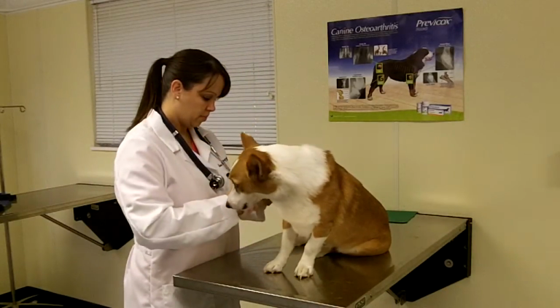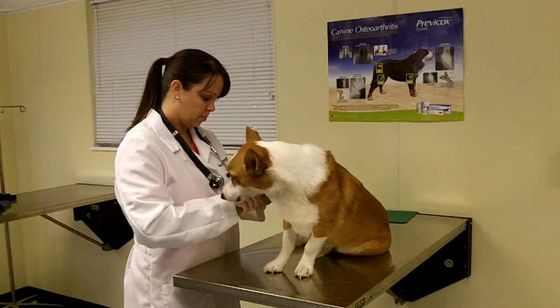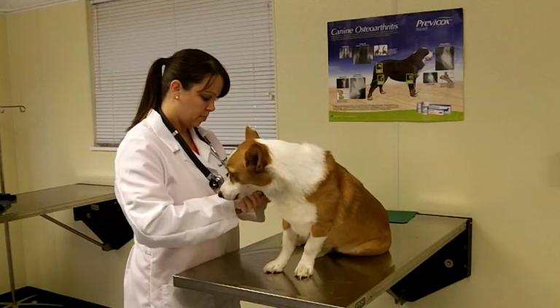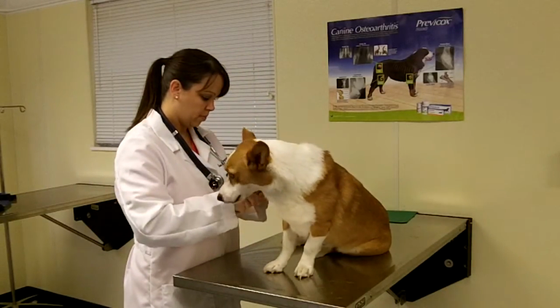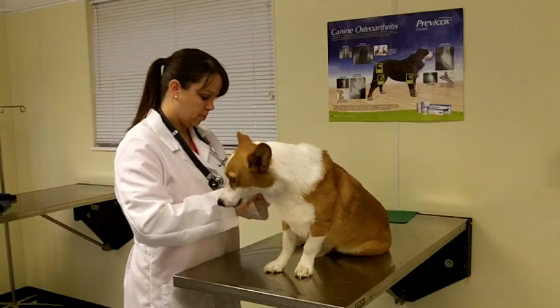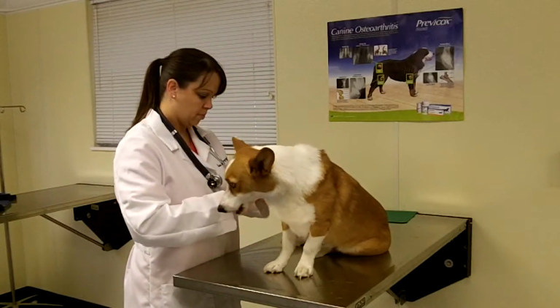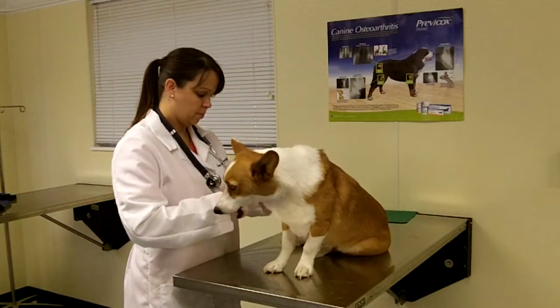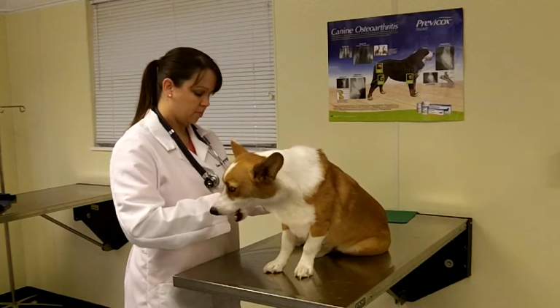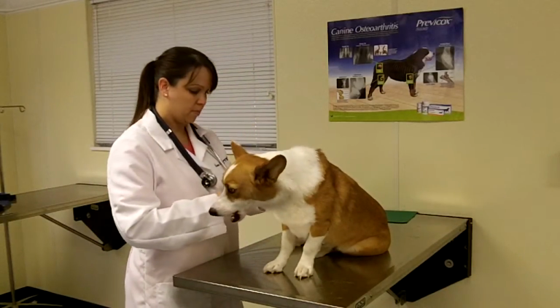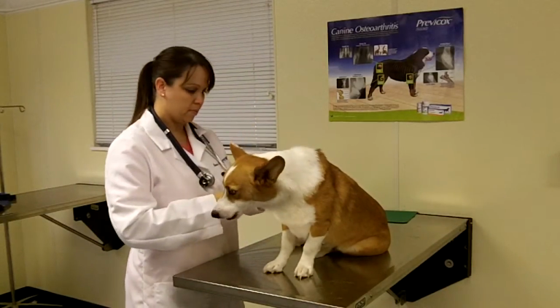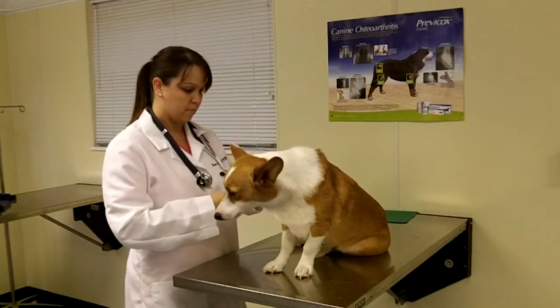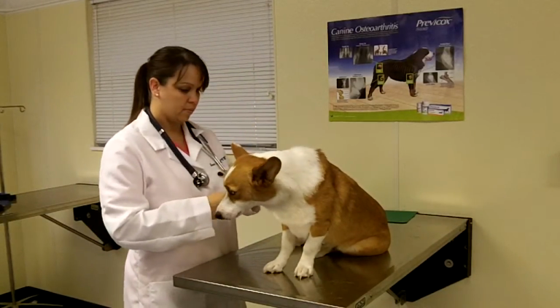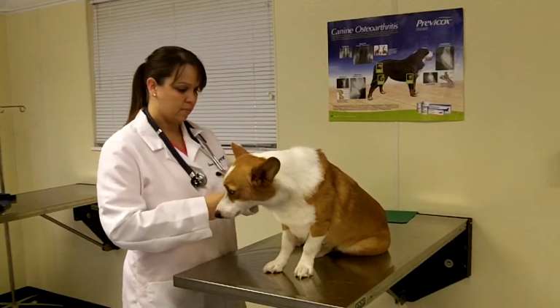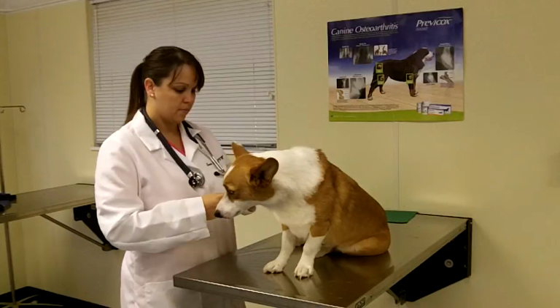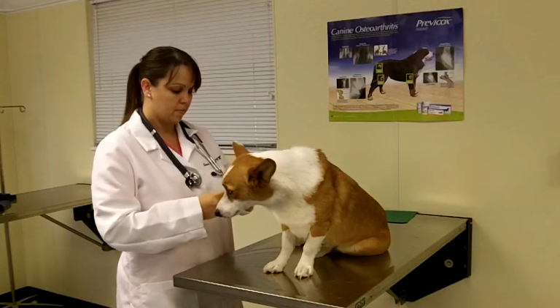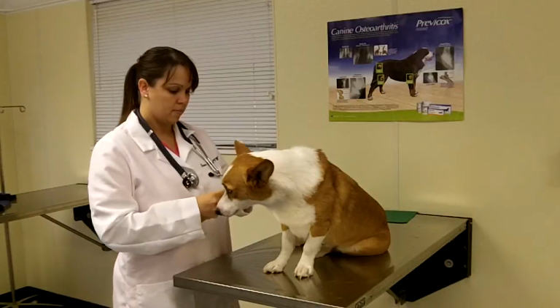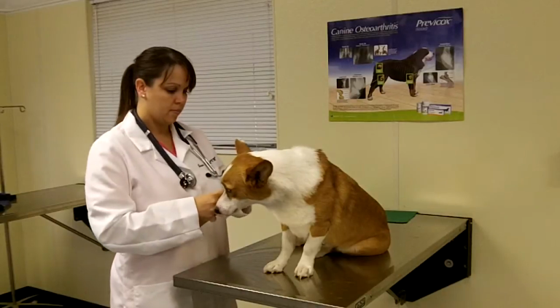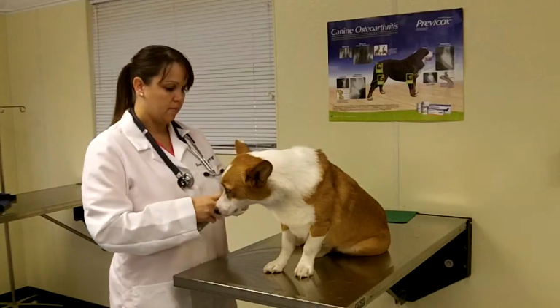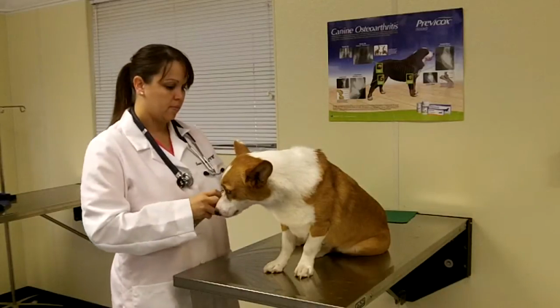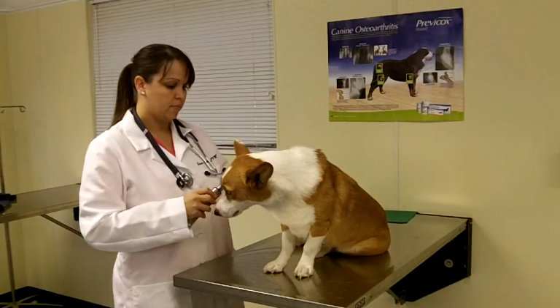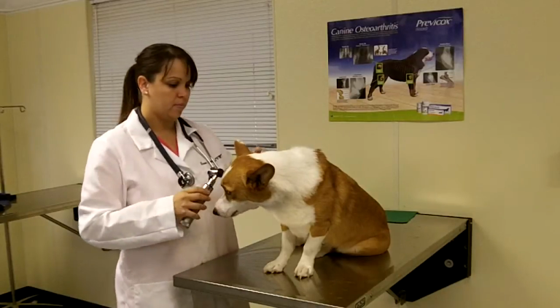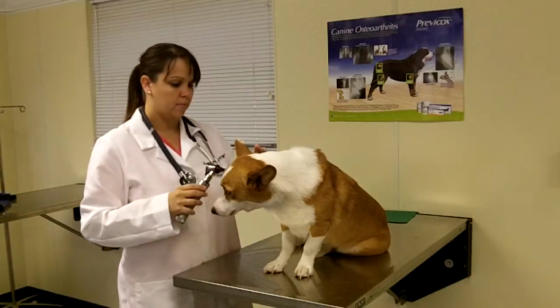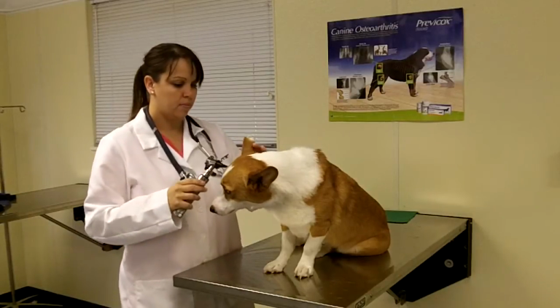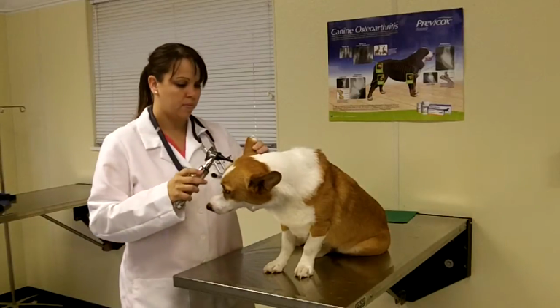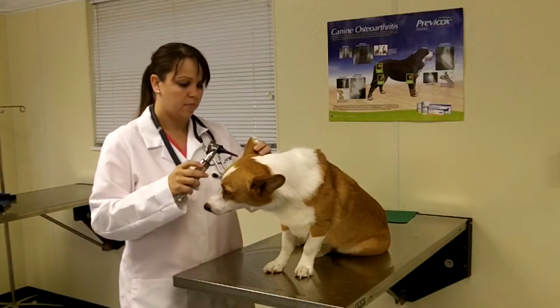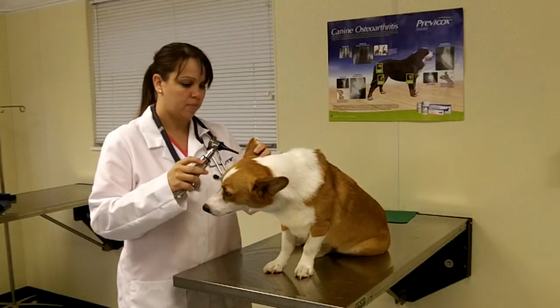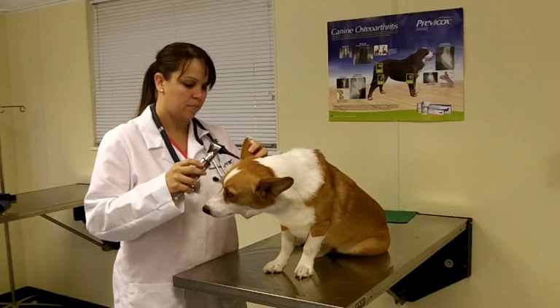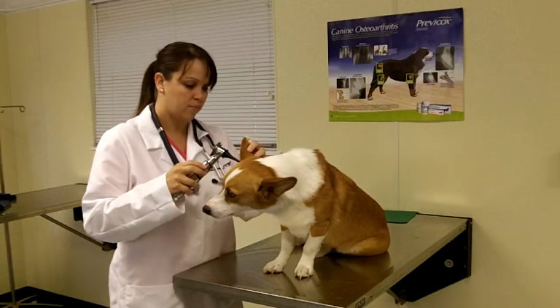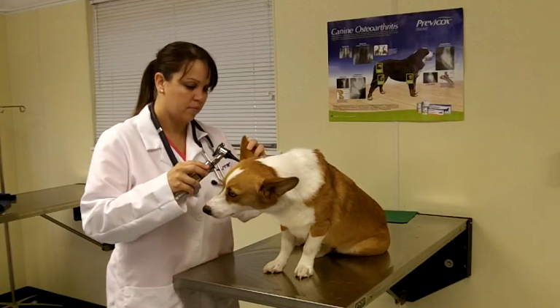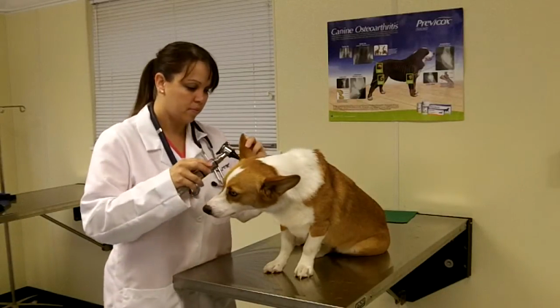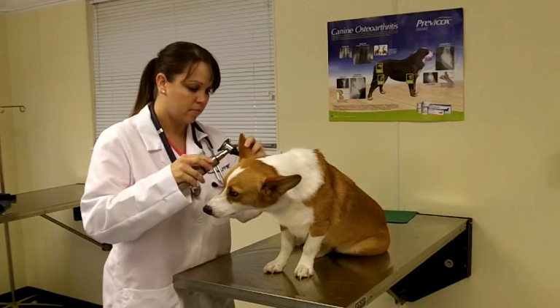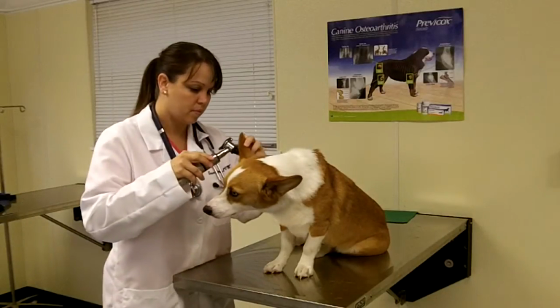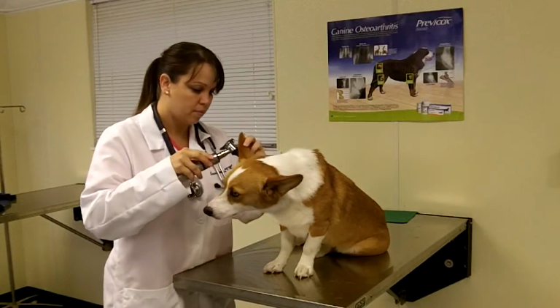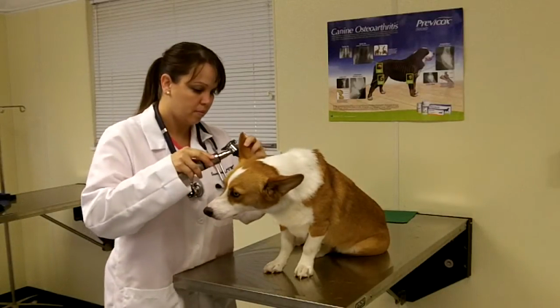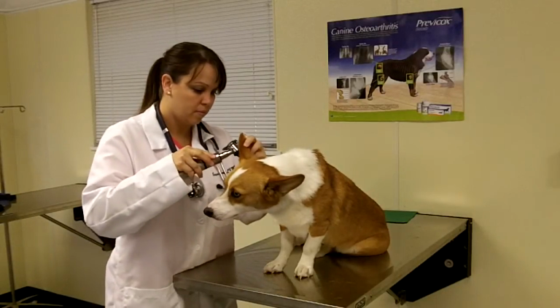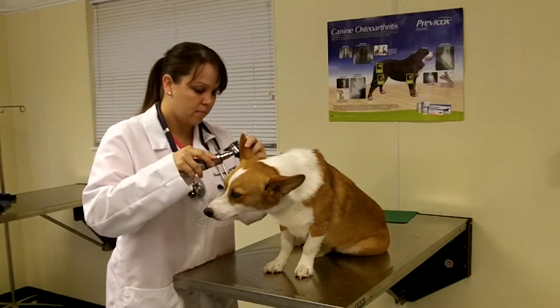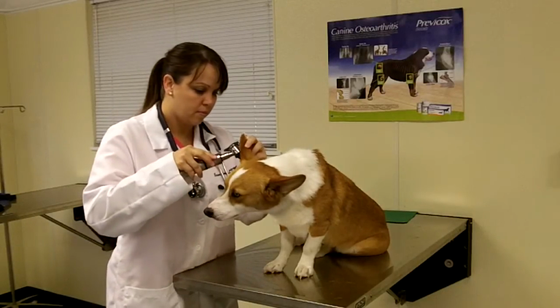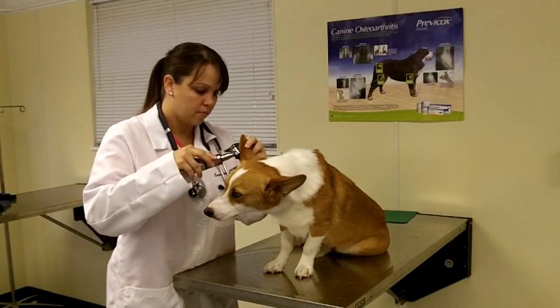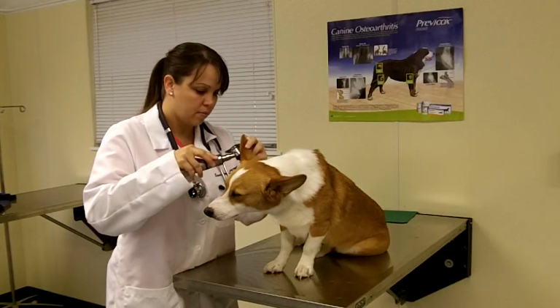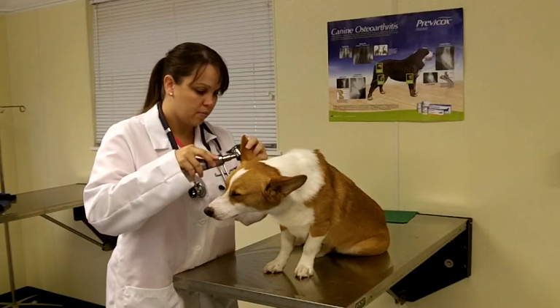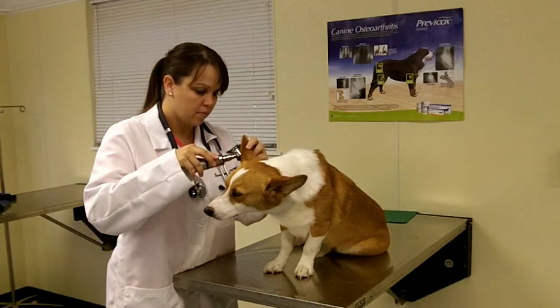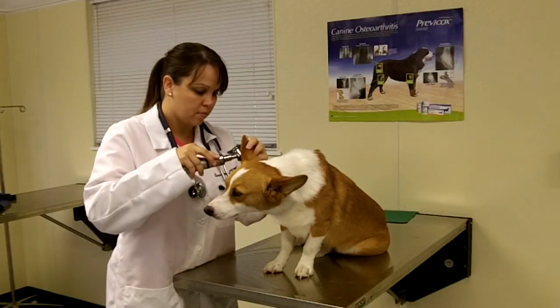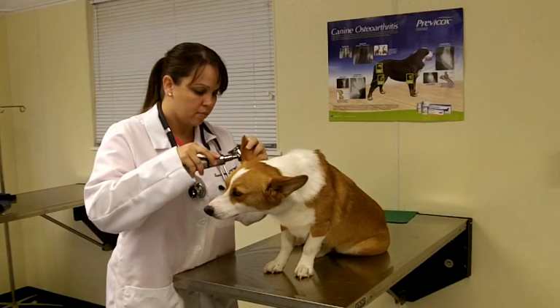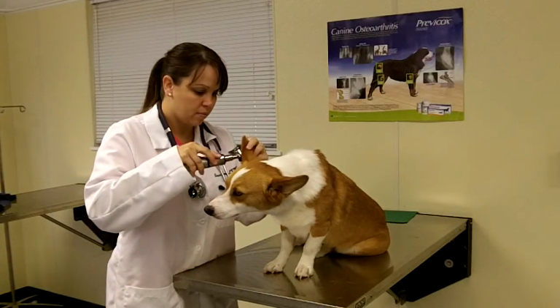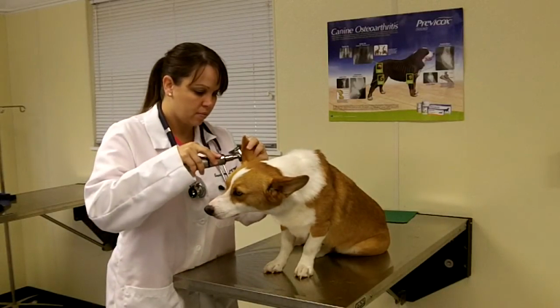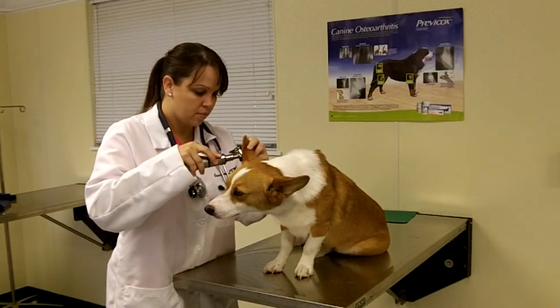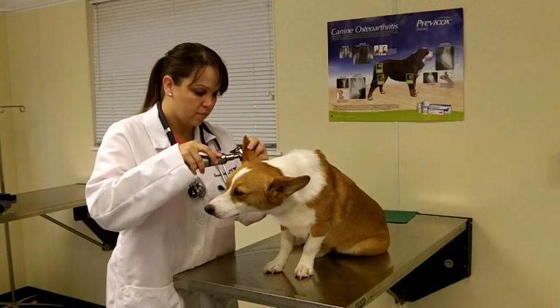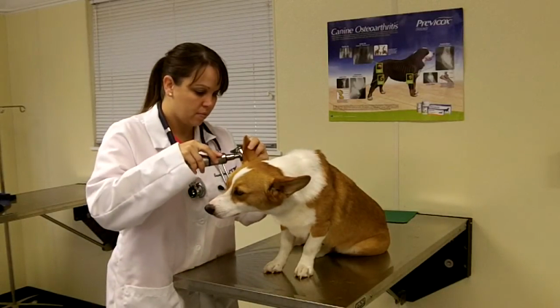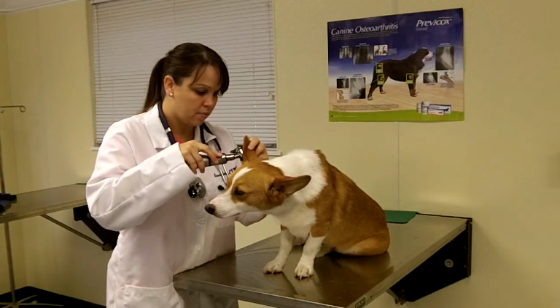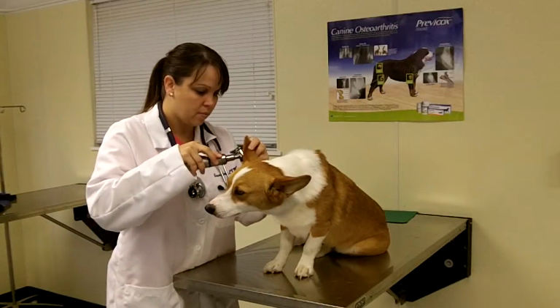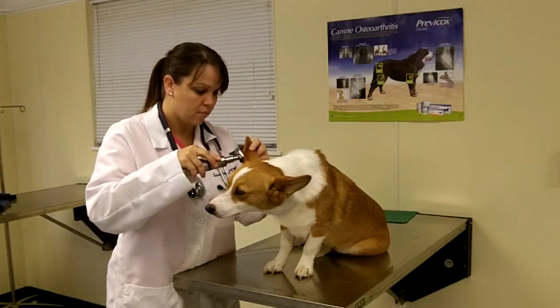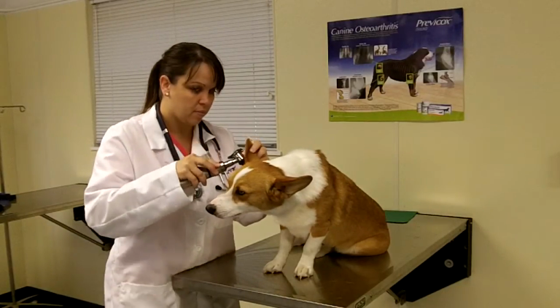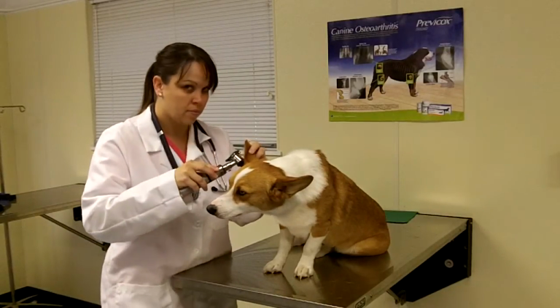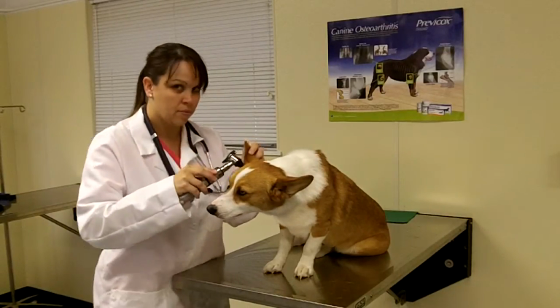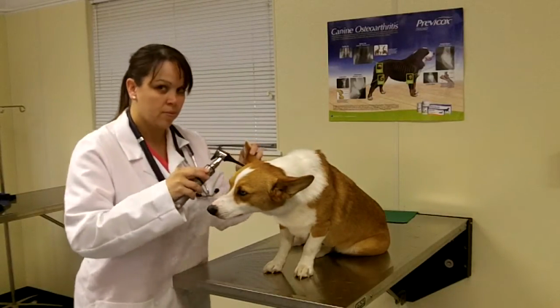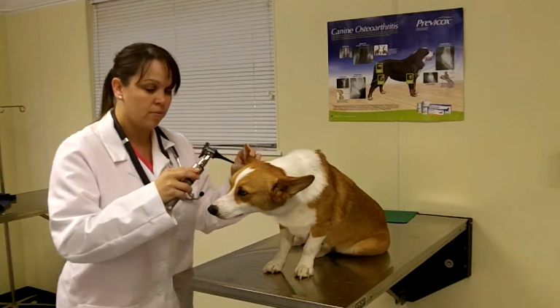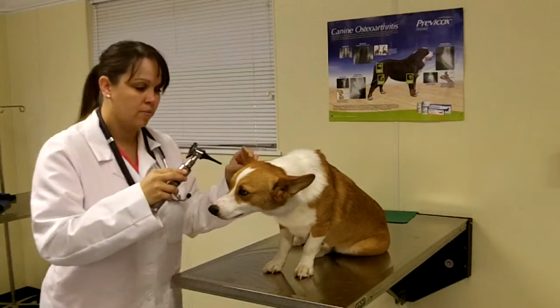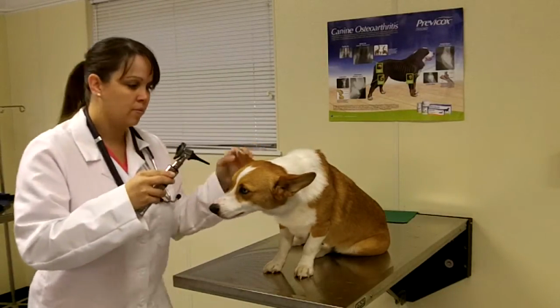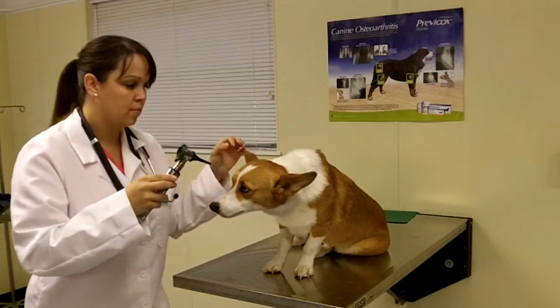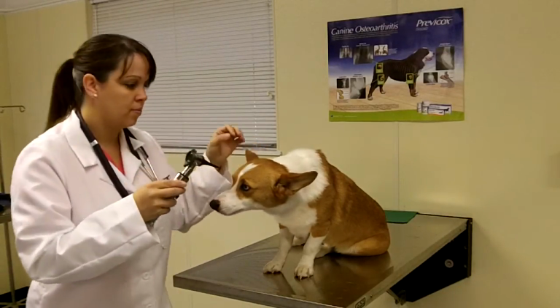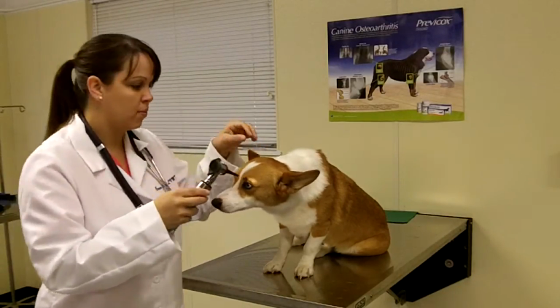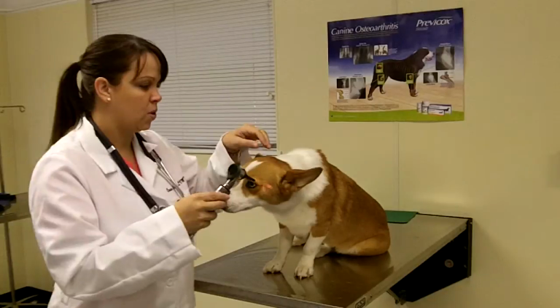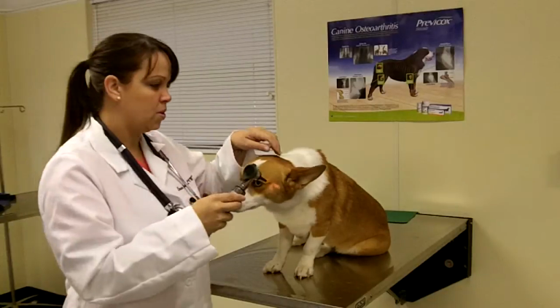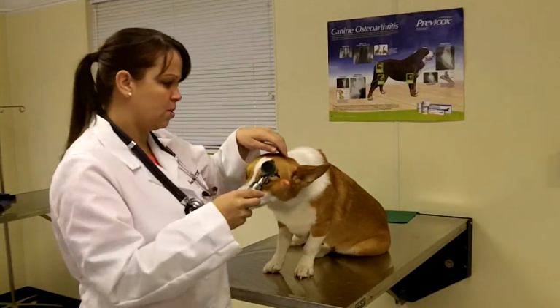The ears are examined next. She is looking for clean, dry ears with no redness, odor, or debris.